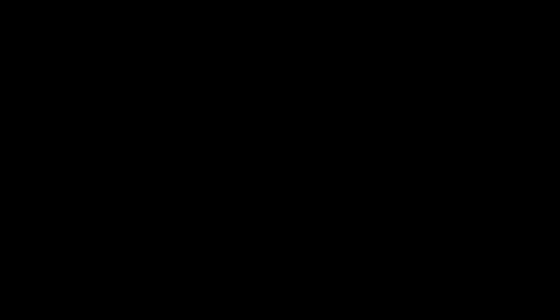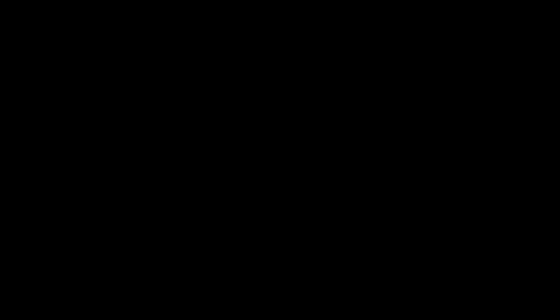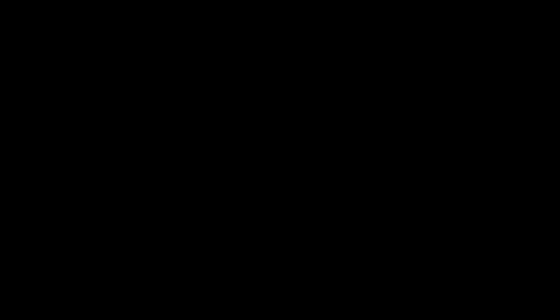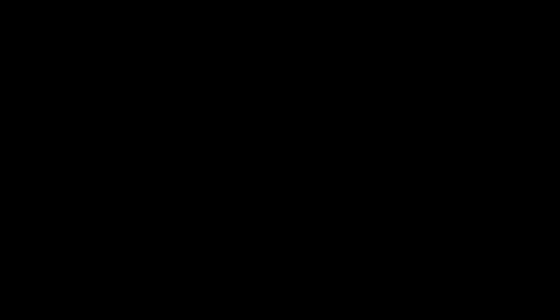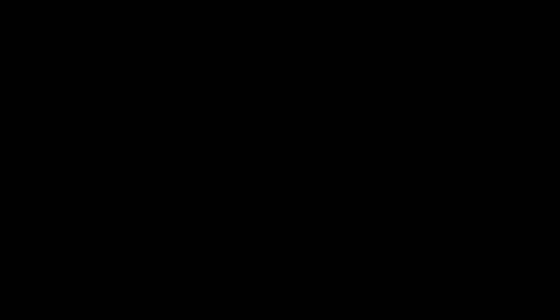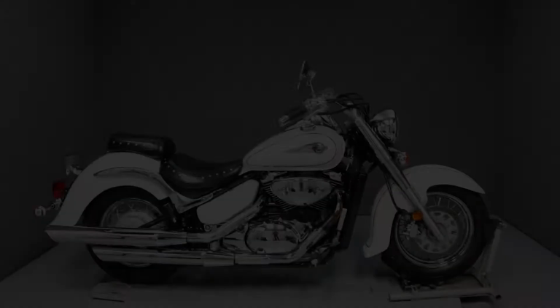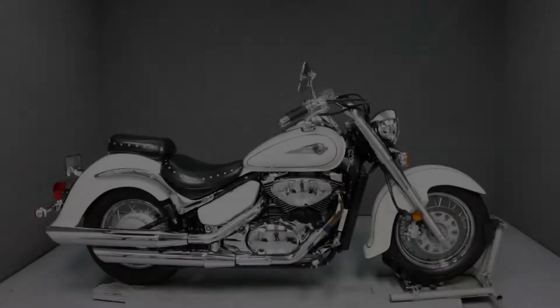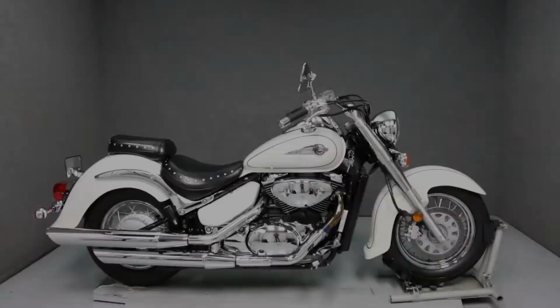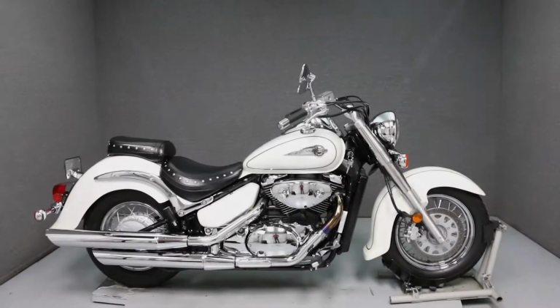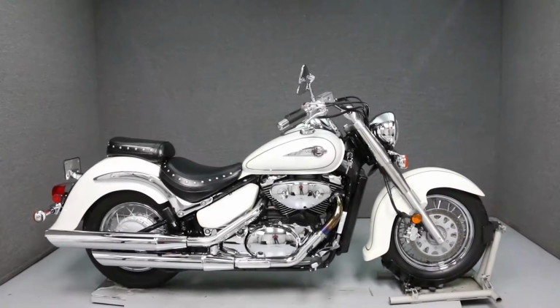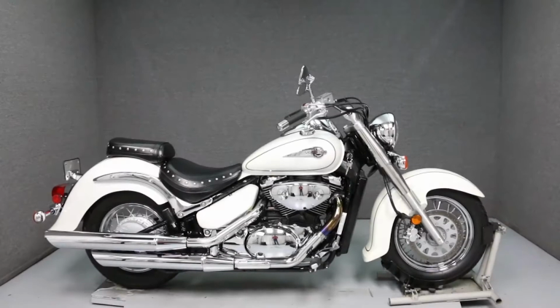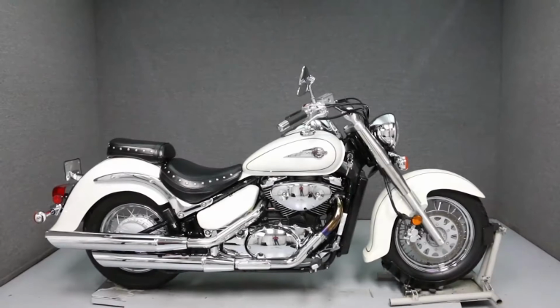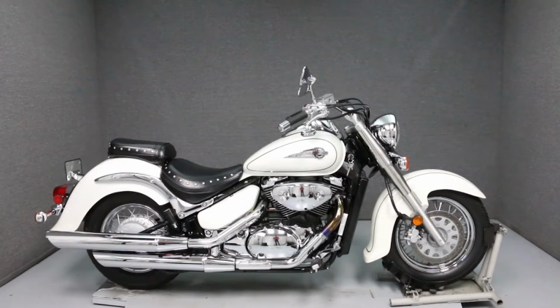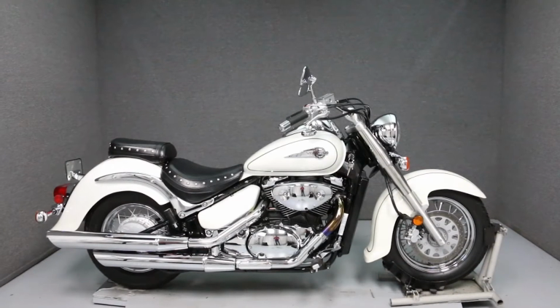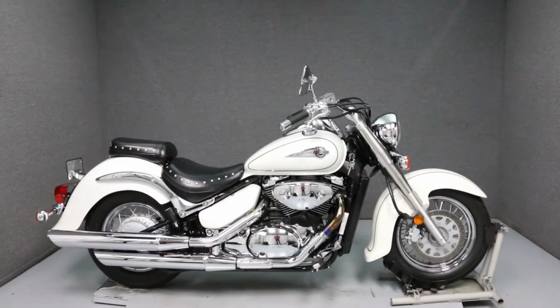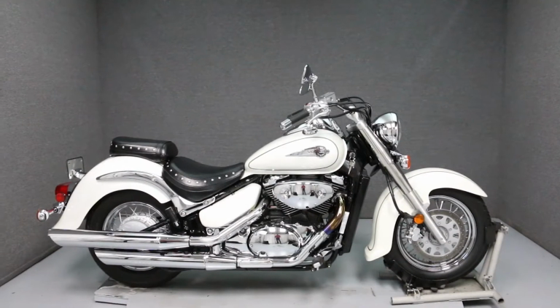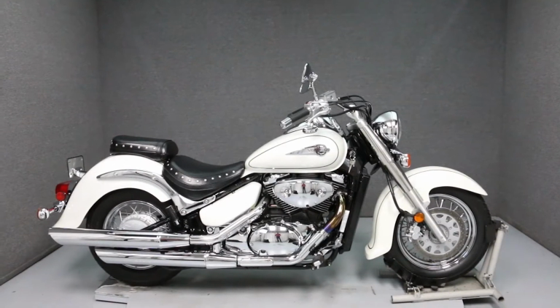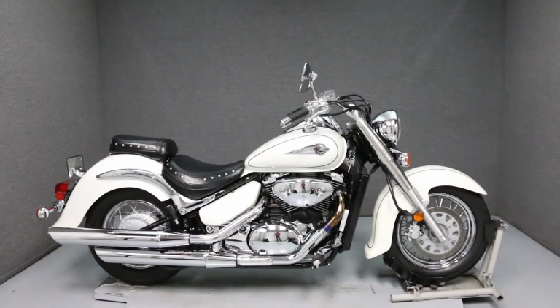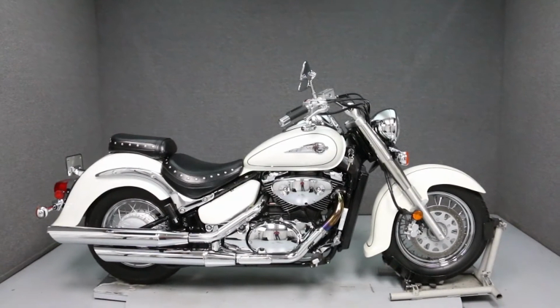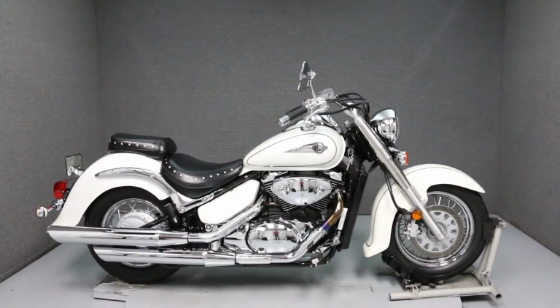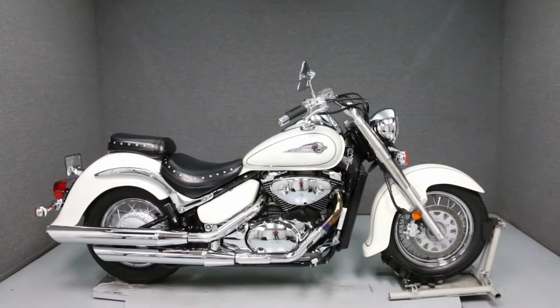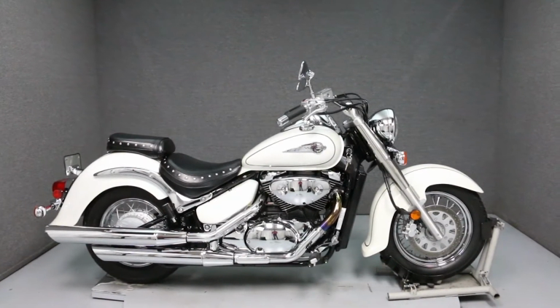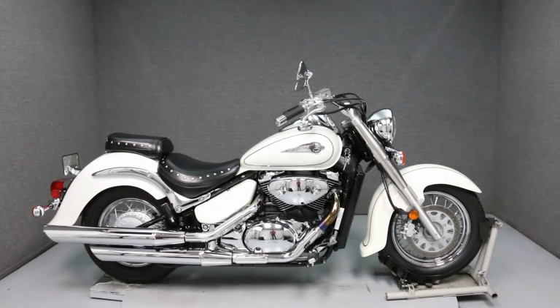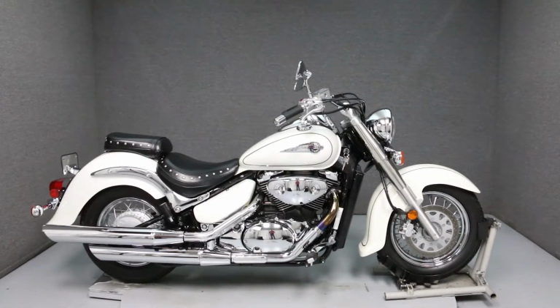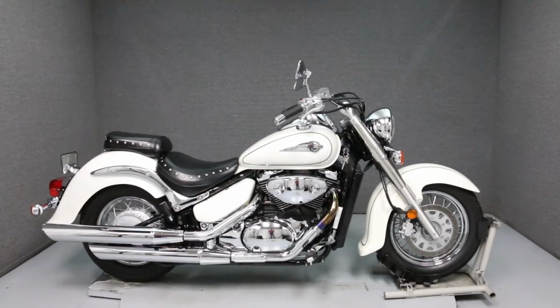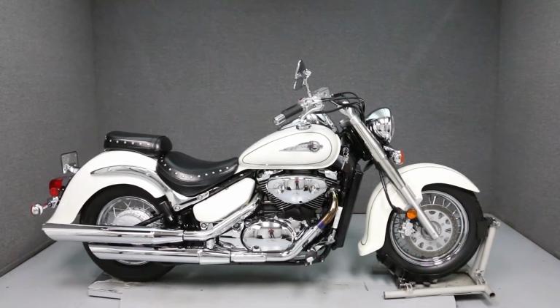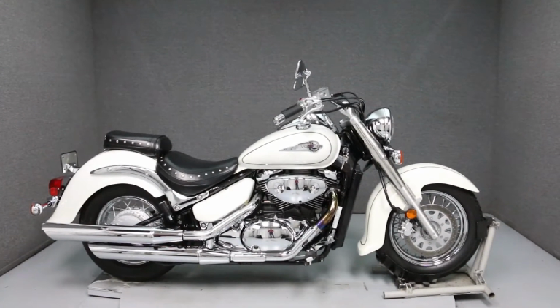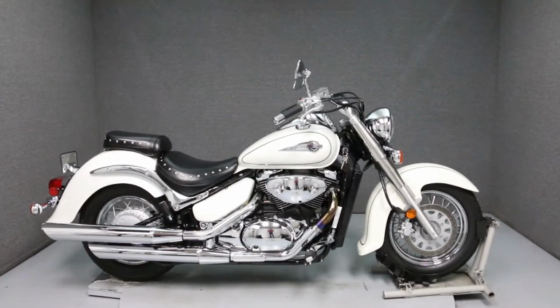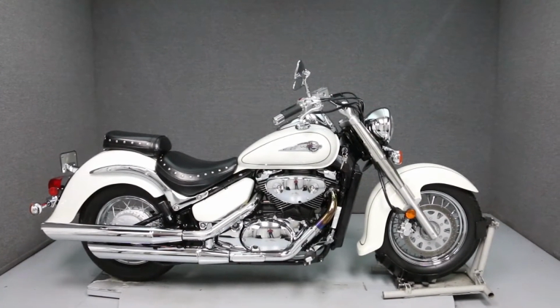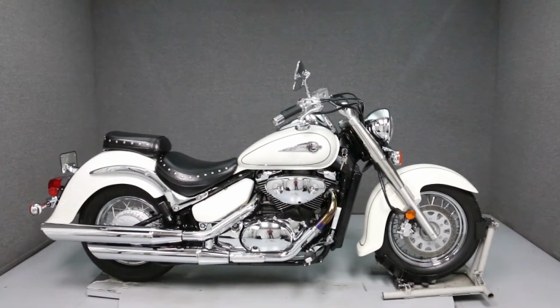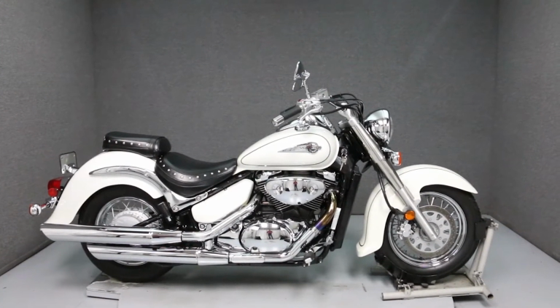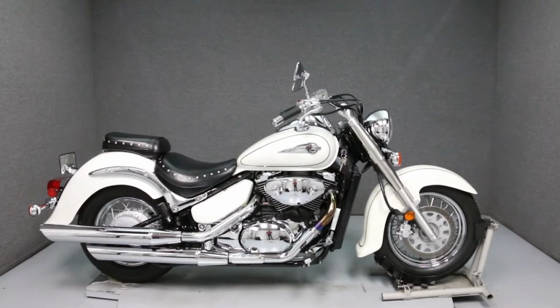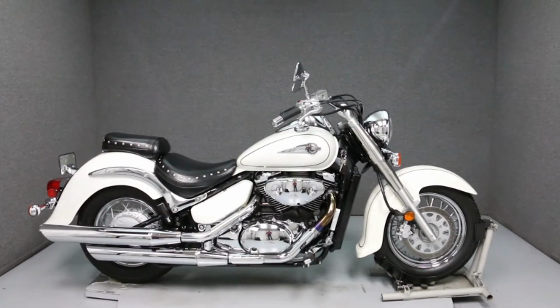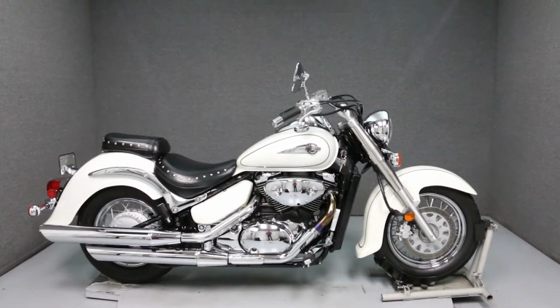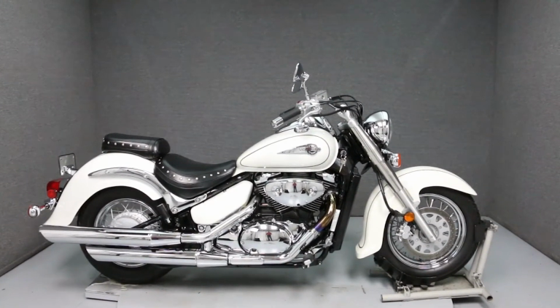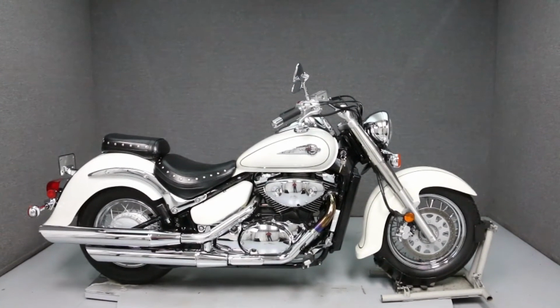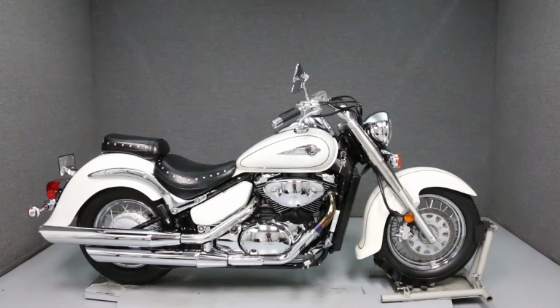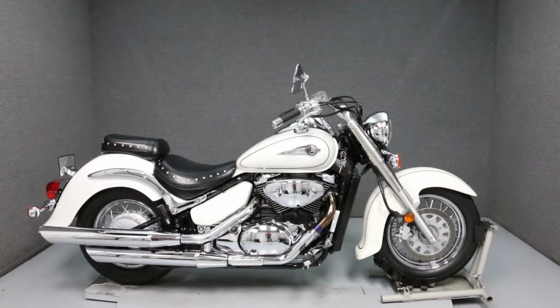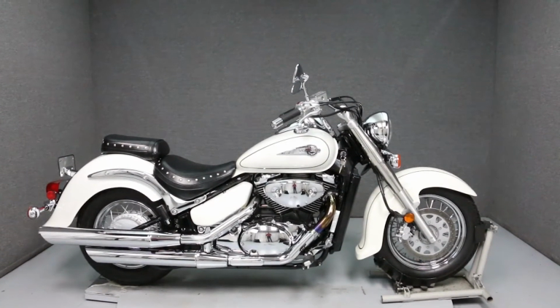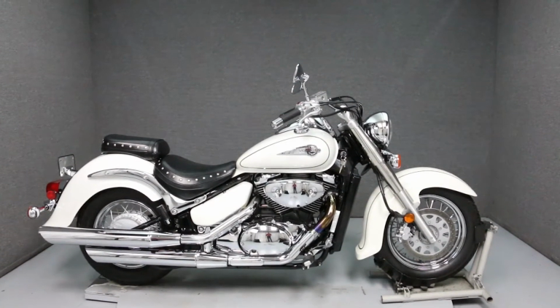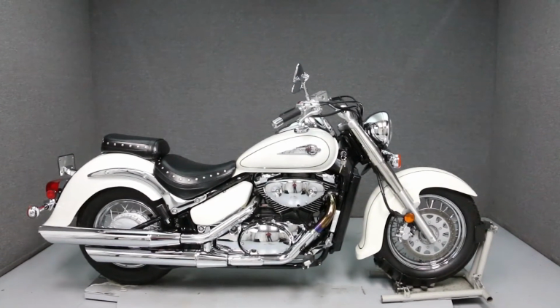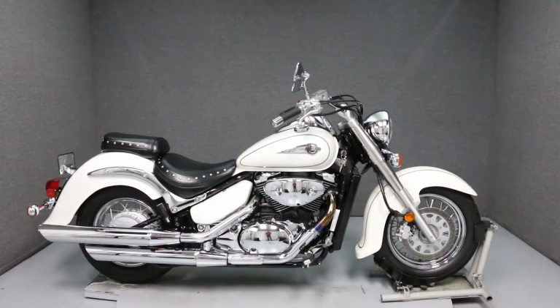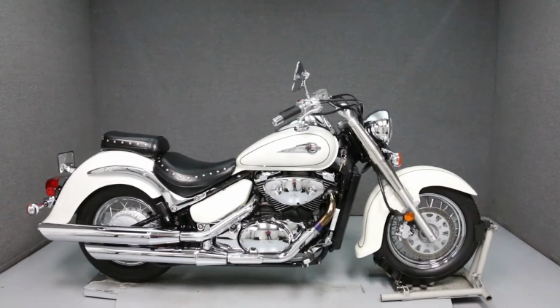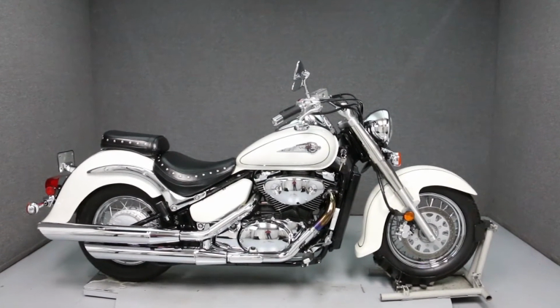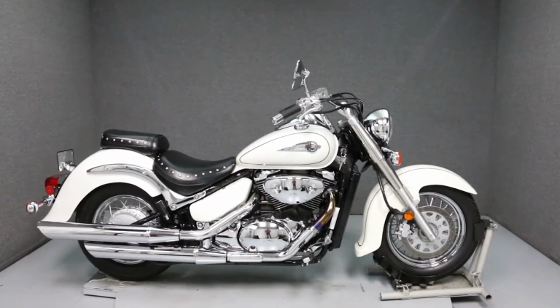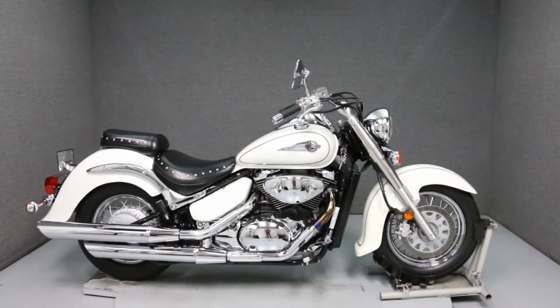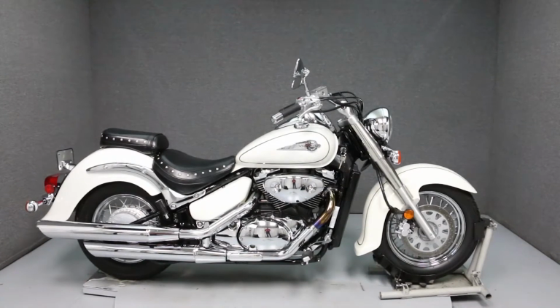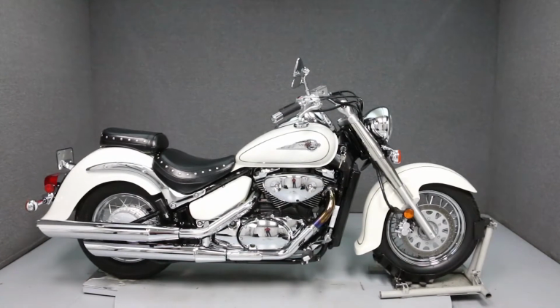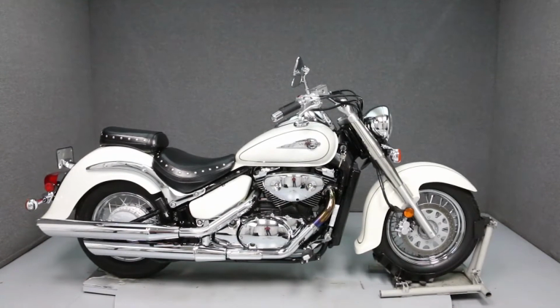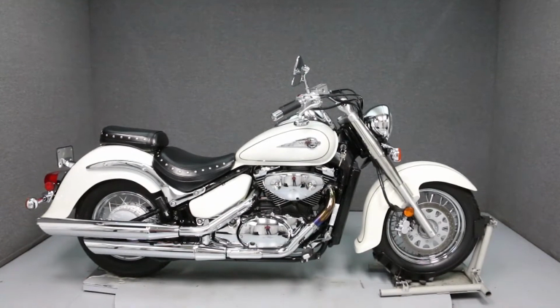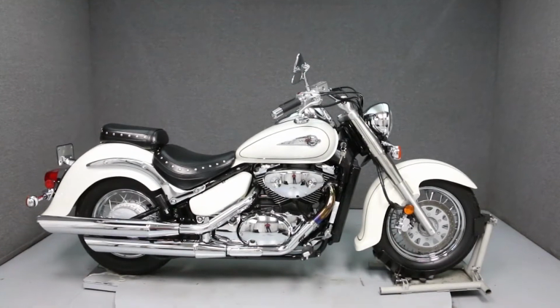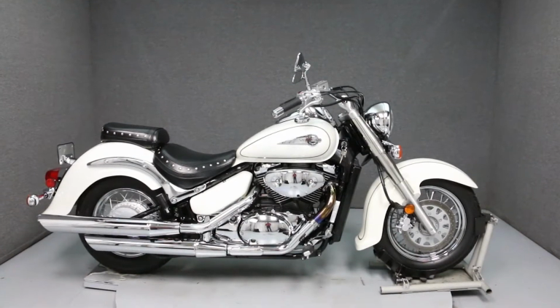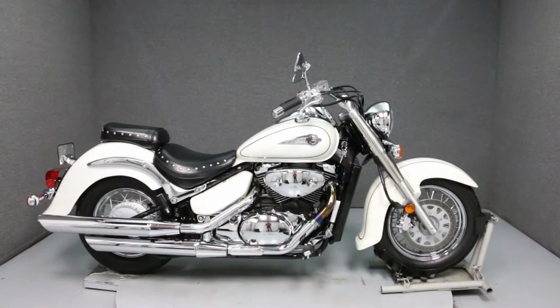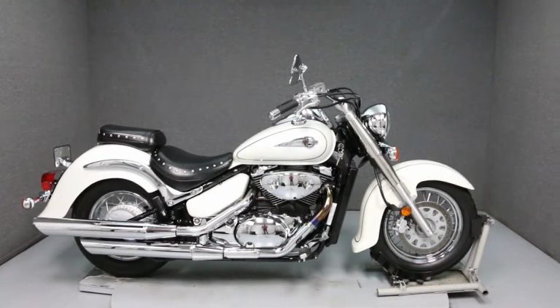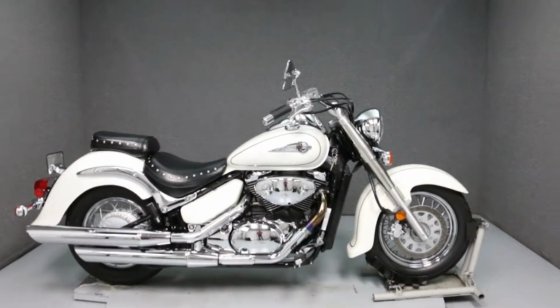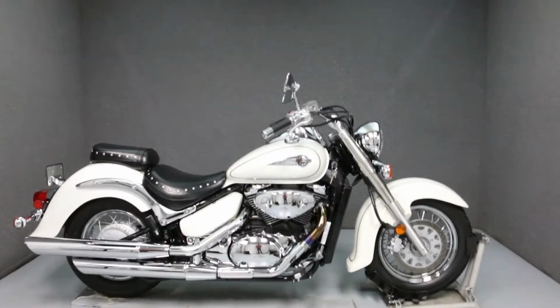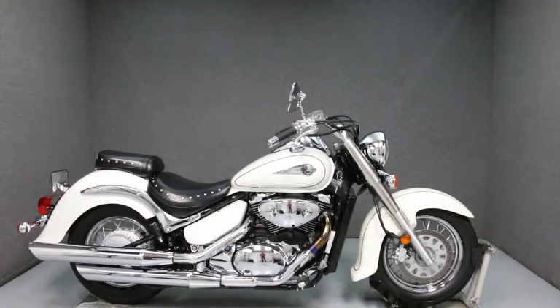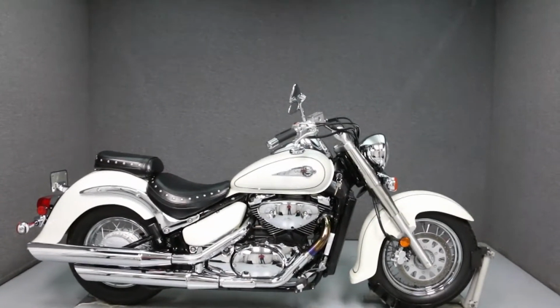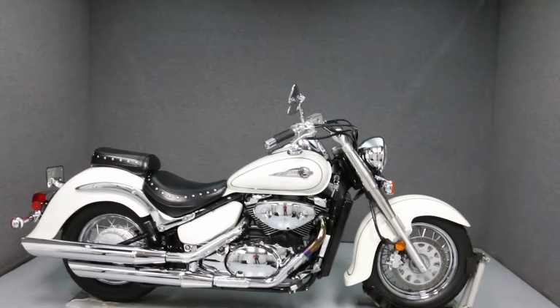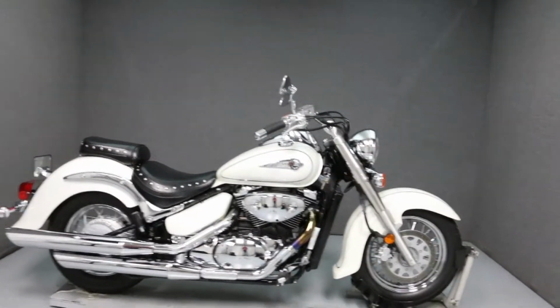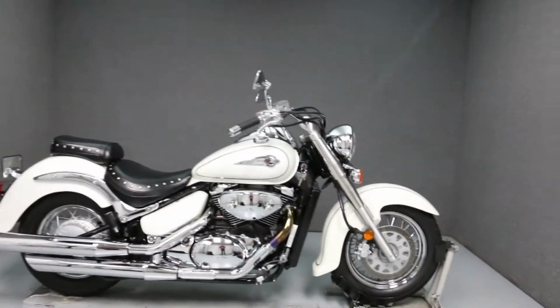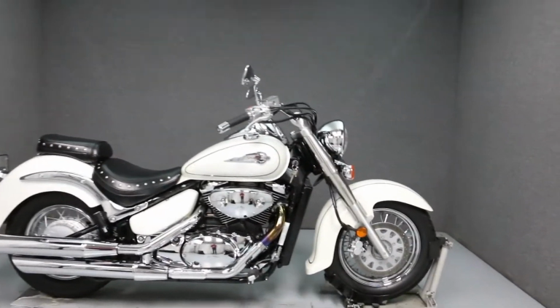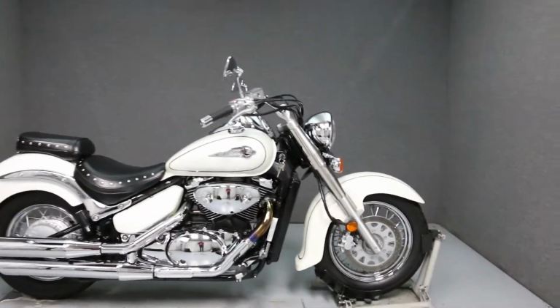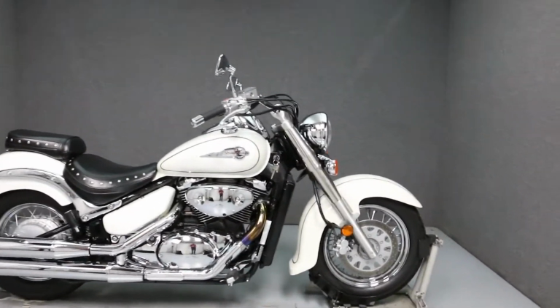Hello everyone, this is Ethan from National Power Sports. Today we're going to take a look at the cosmetic edition of this 2003 Suzuki Intruder 800.